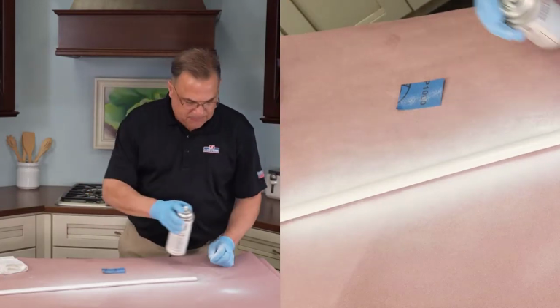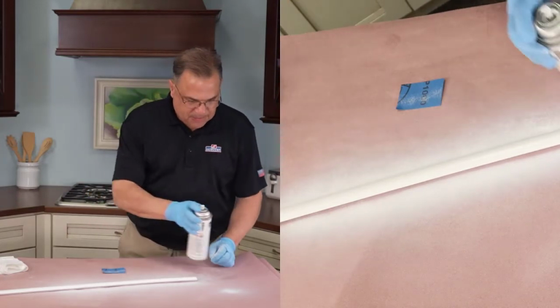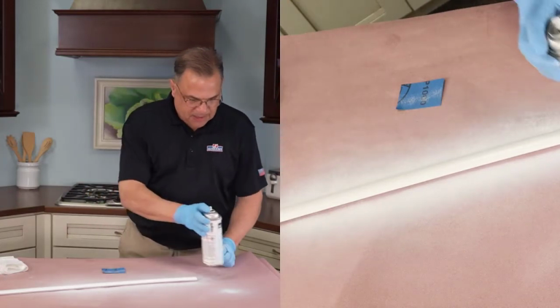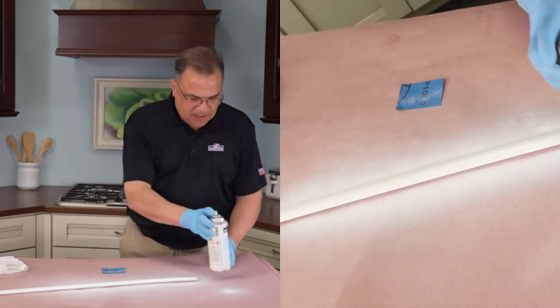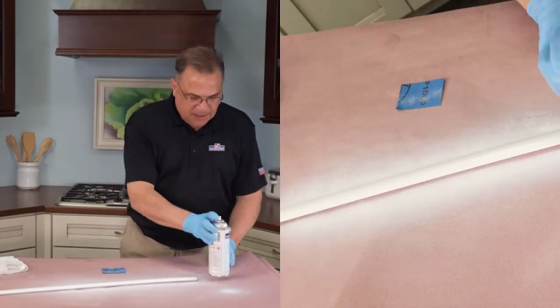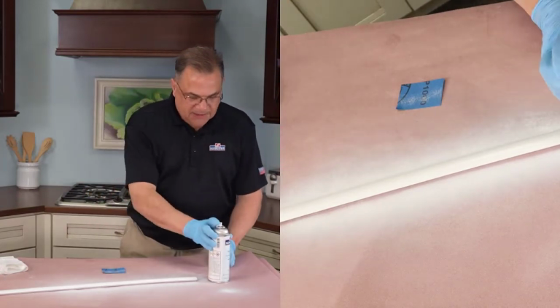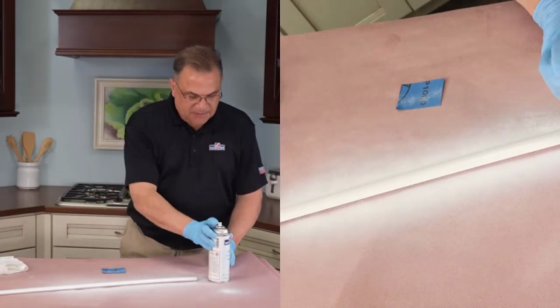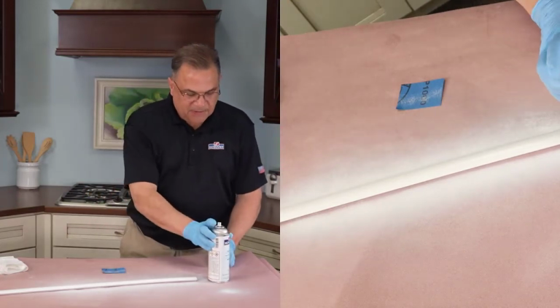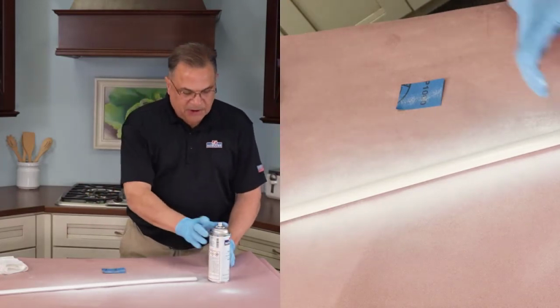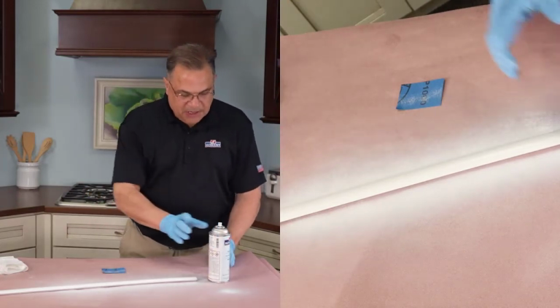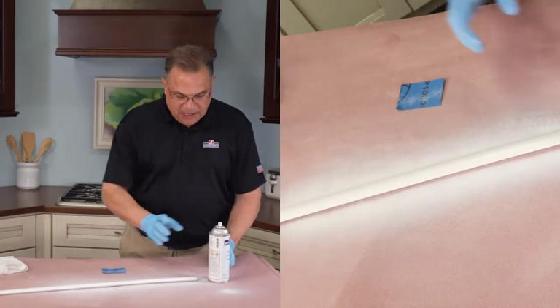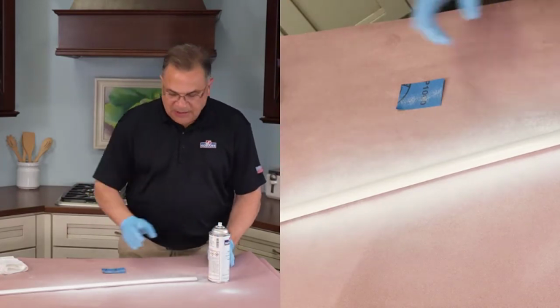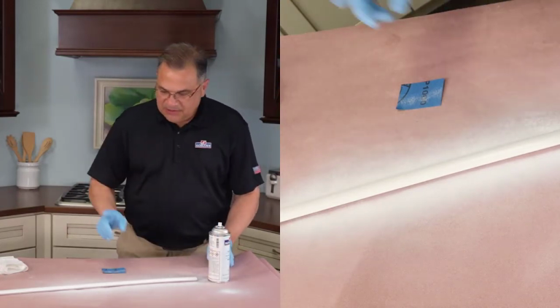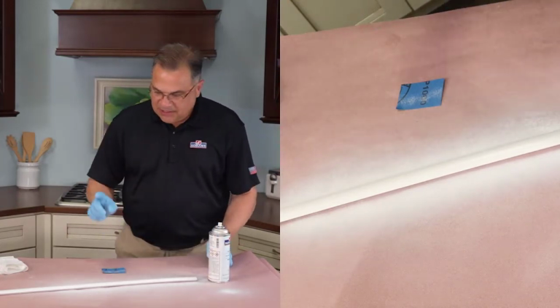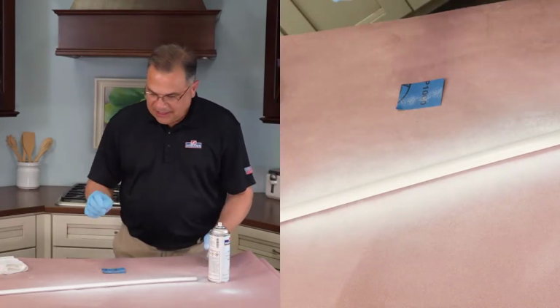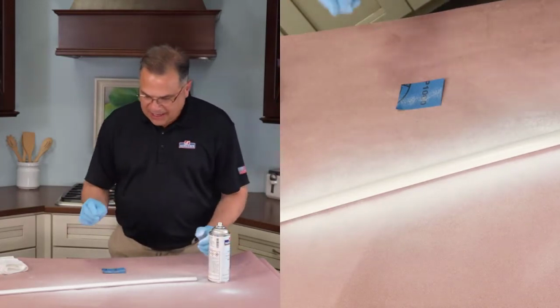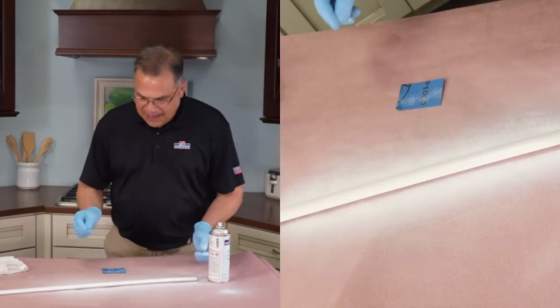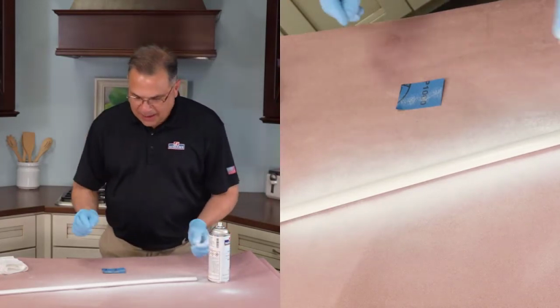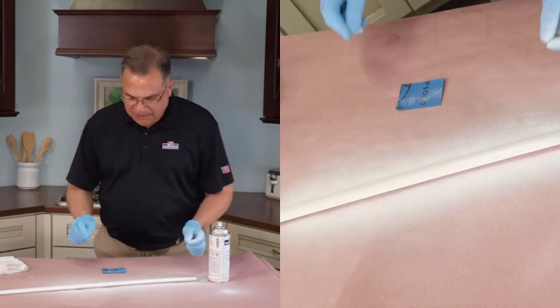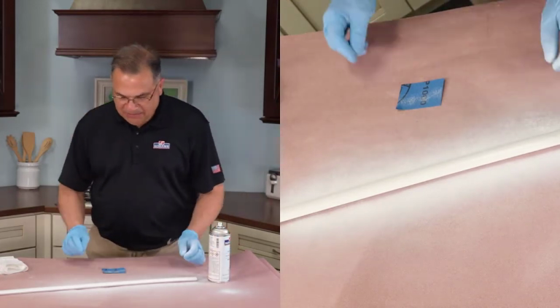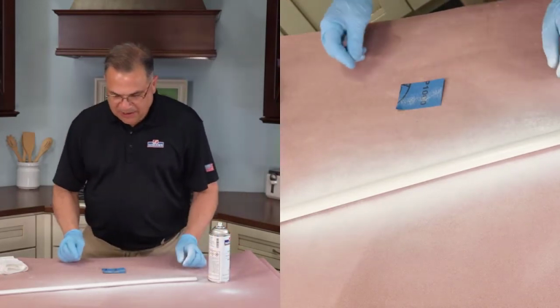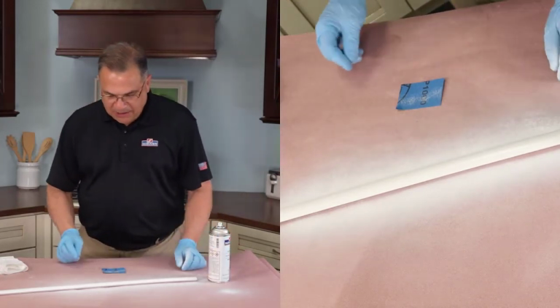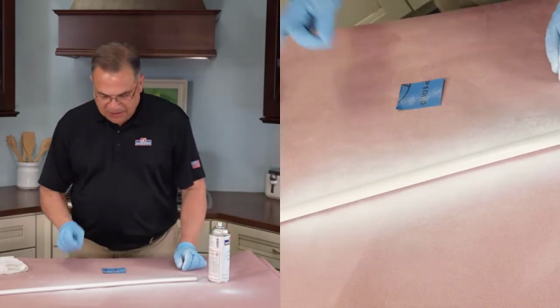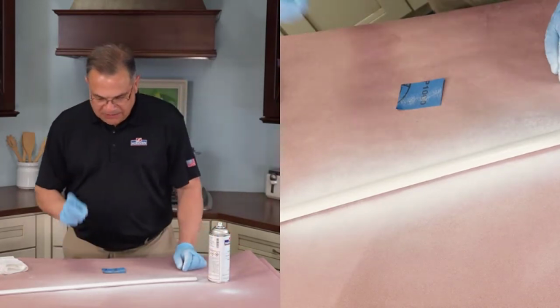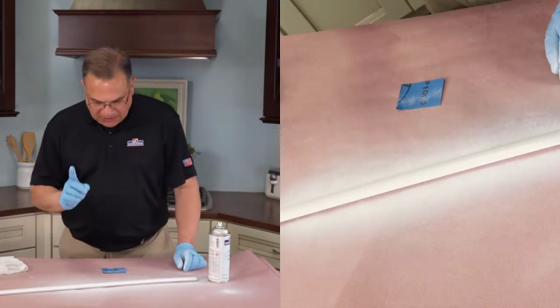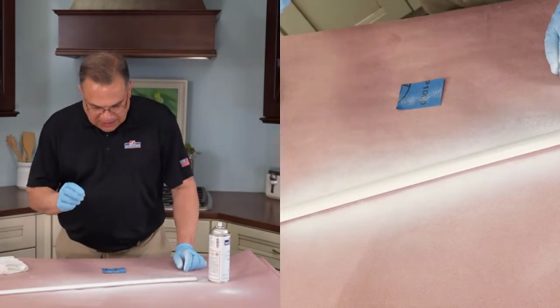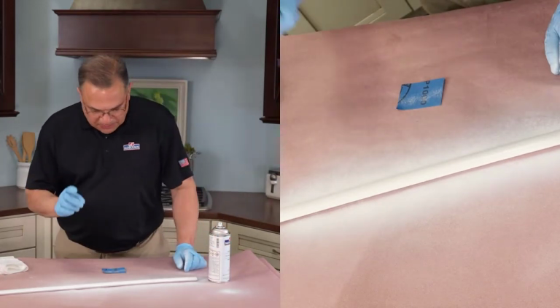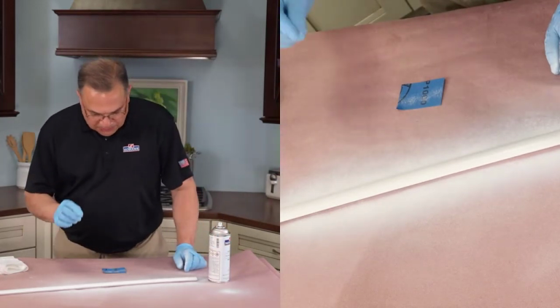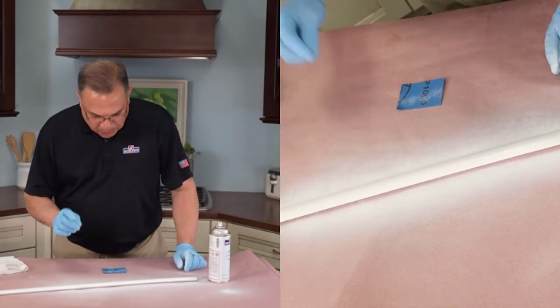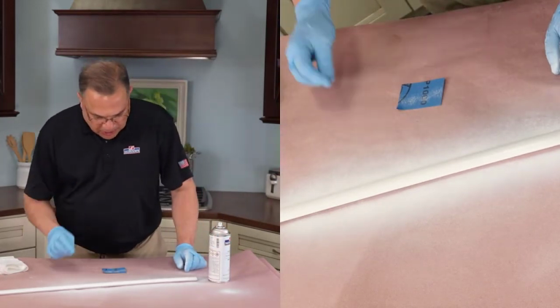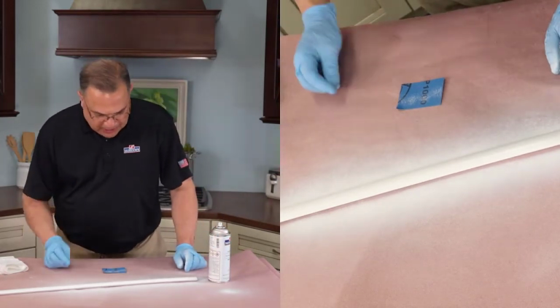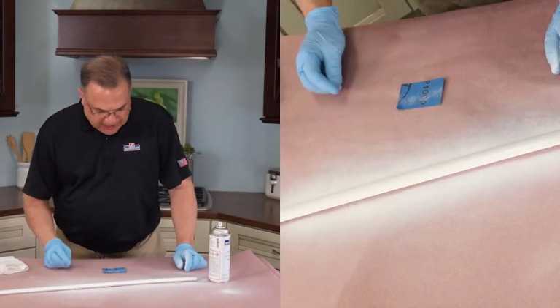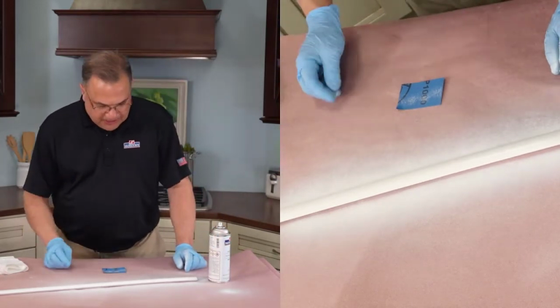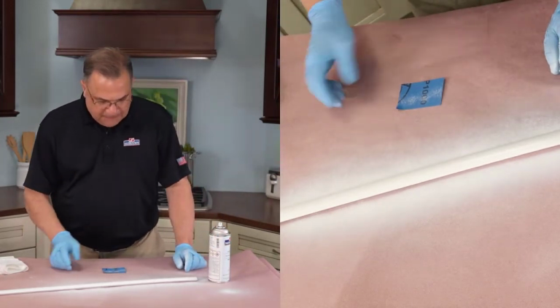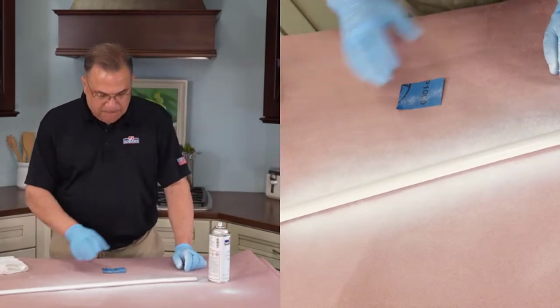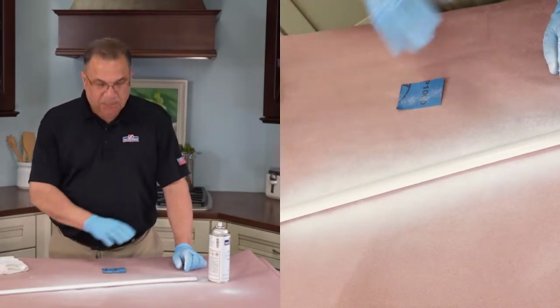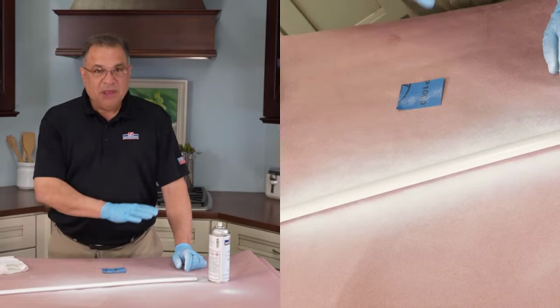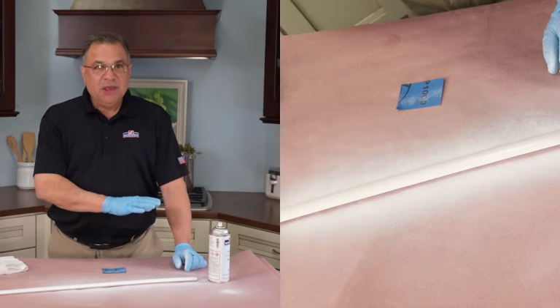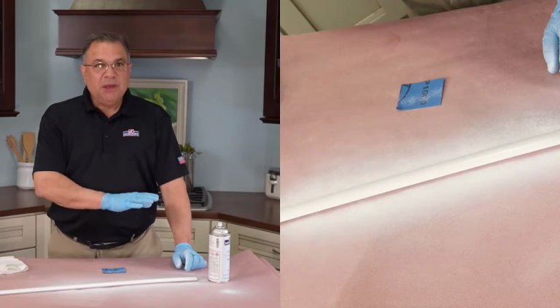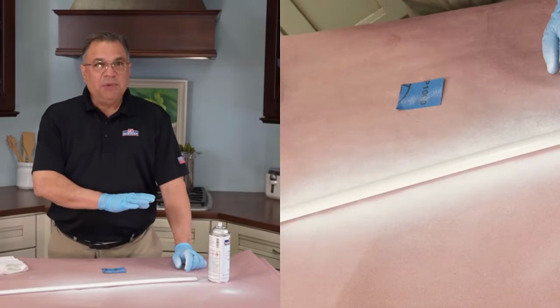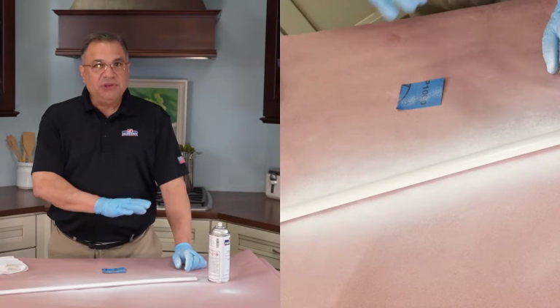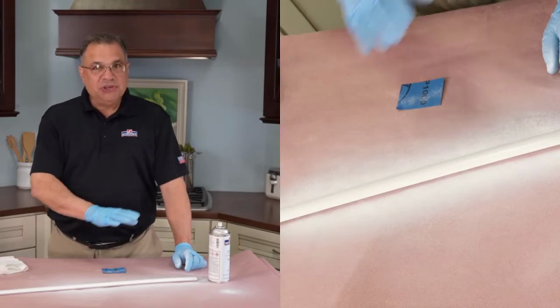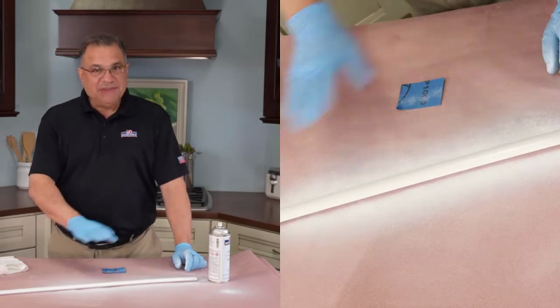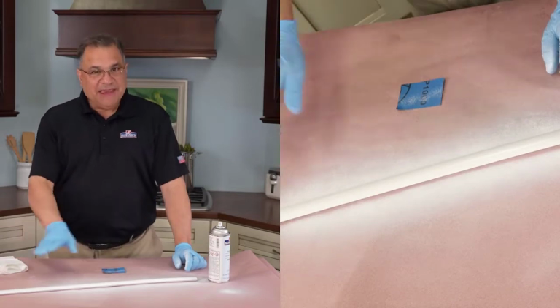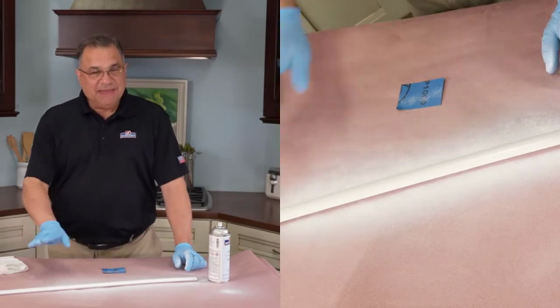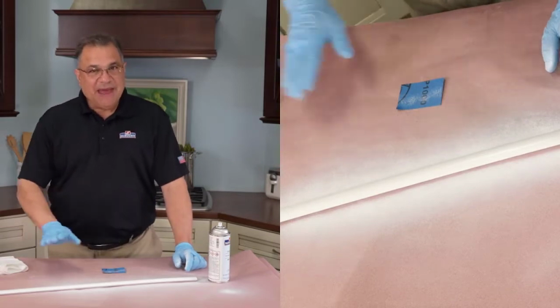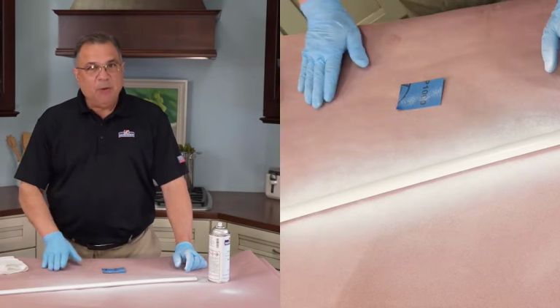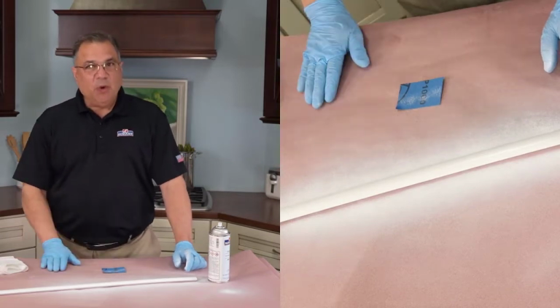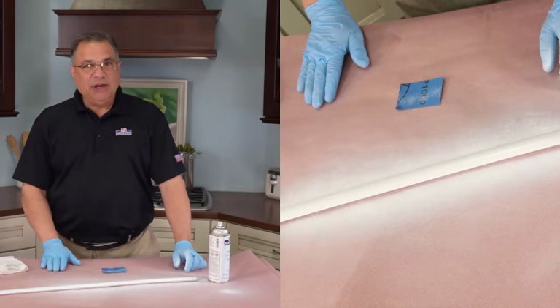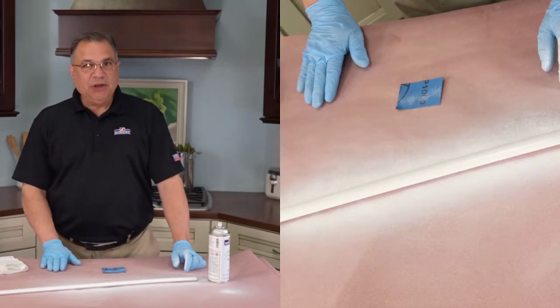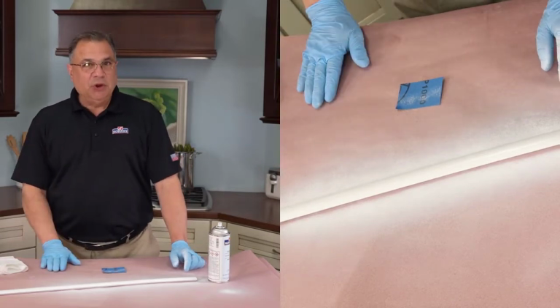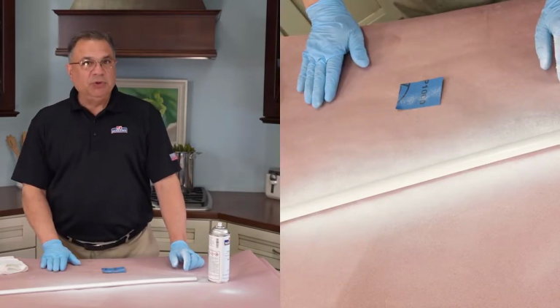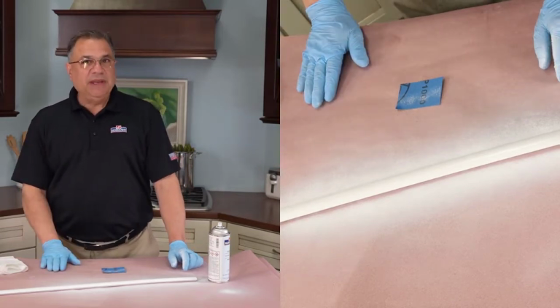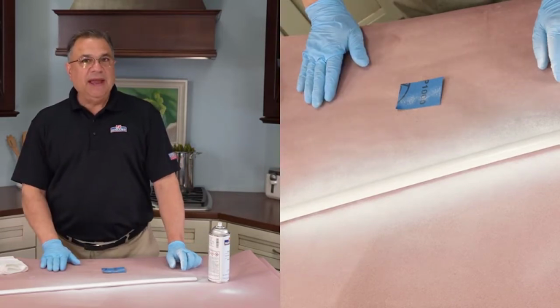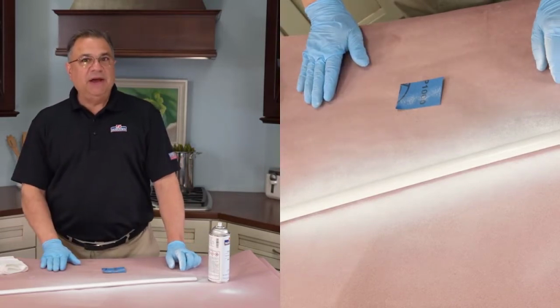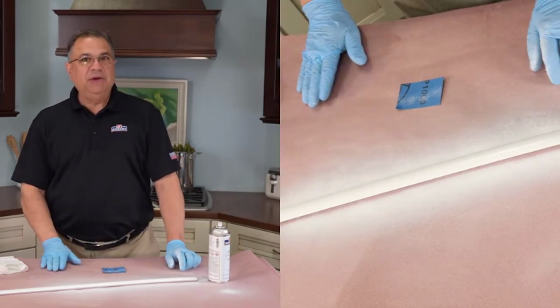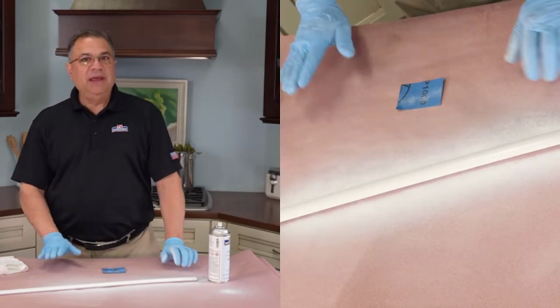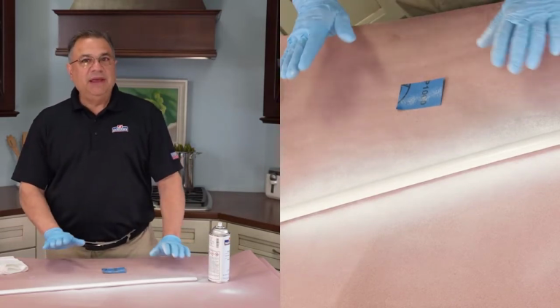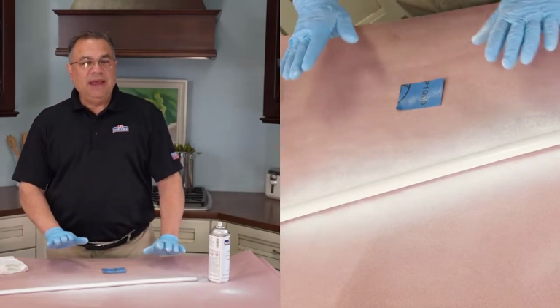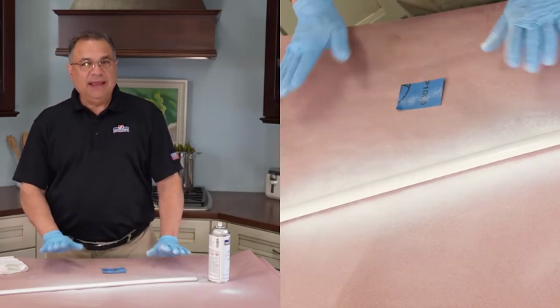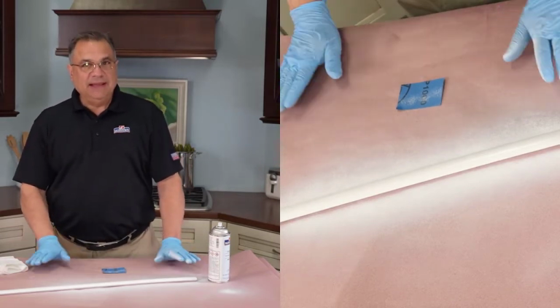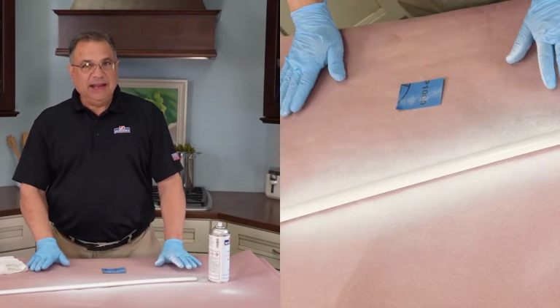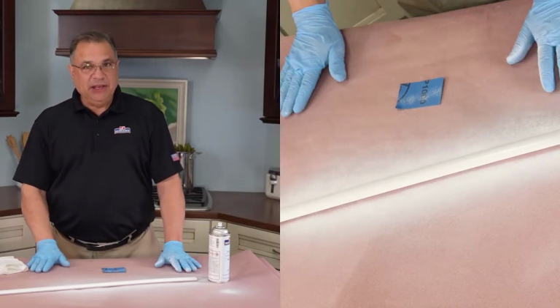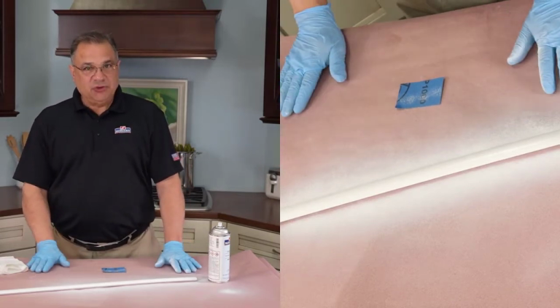It's very easy to get happy fingers and keep spraying, but just get that one coat down and let it dry.